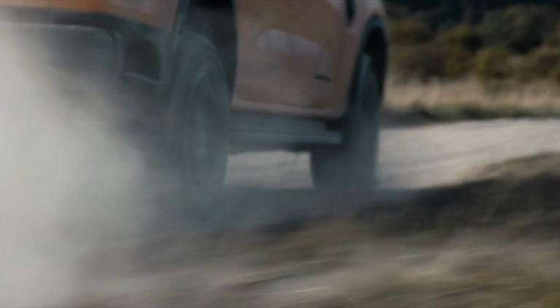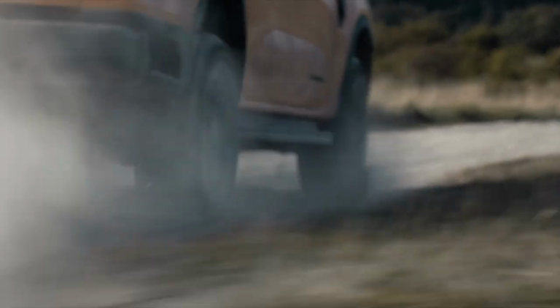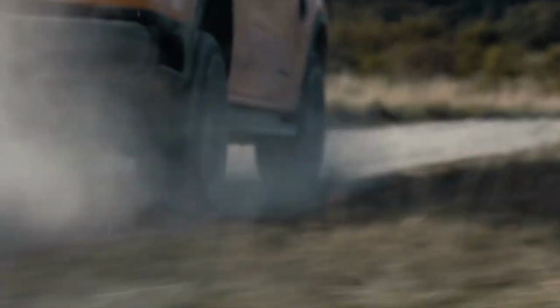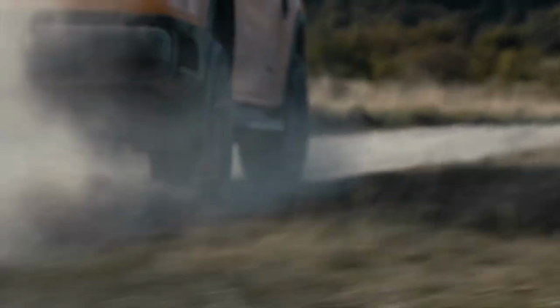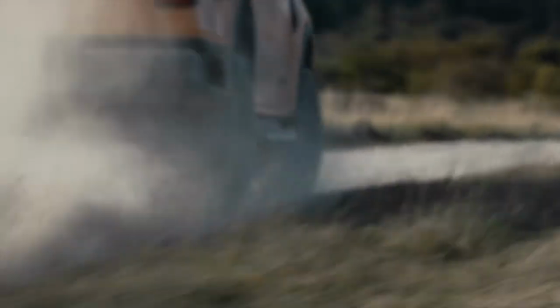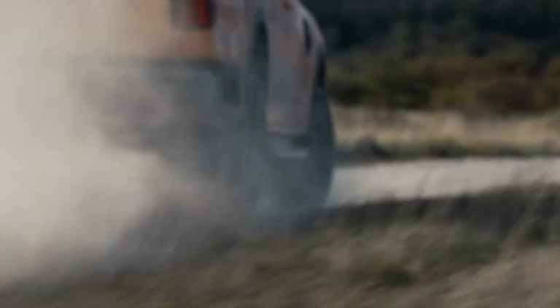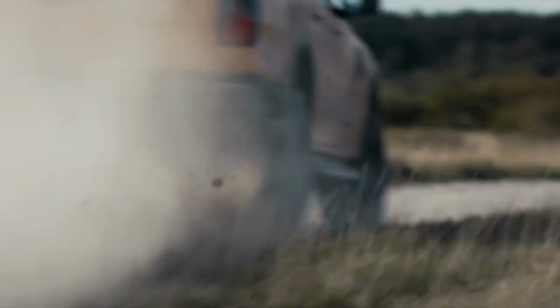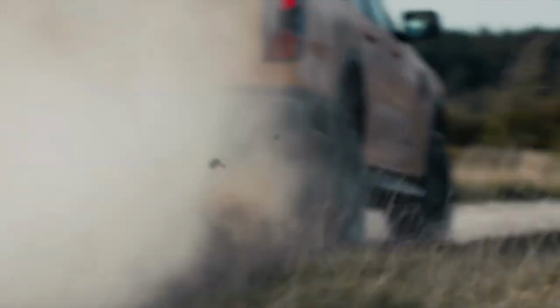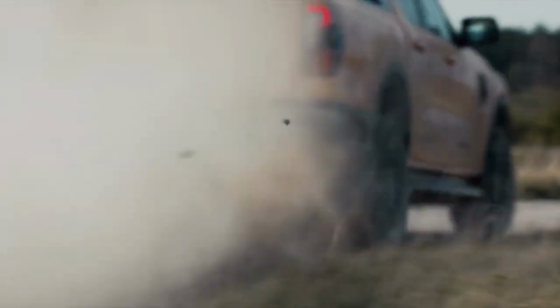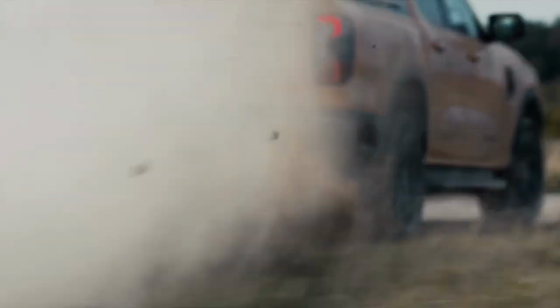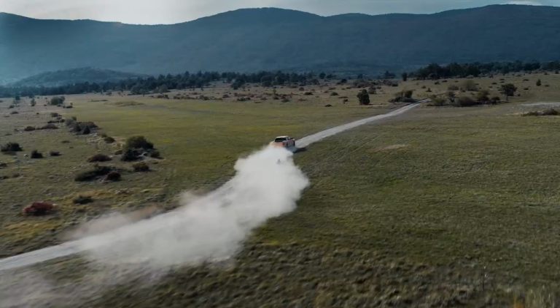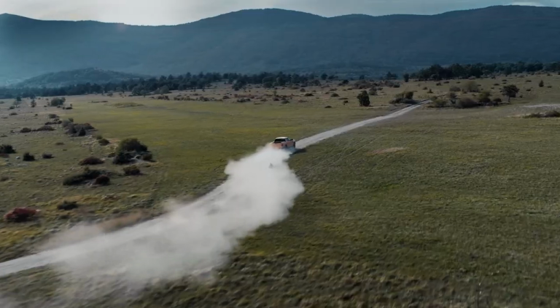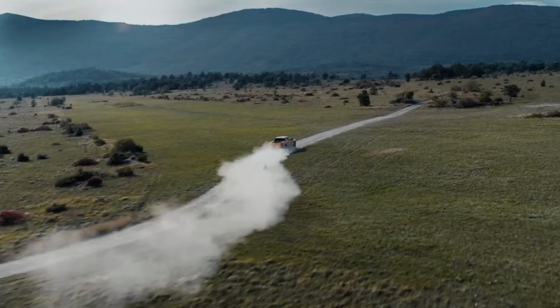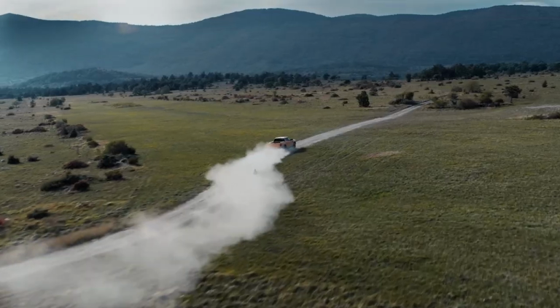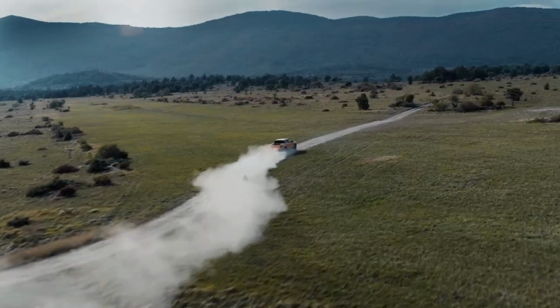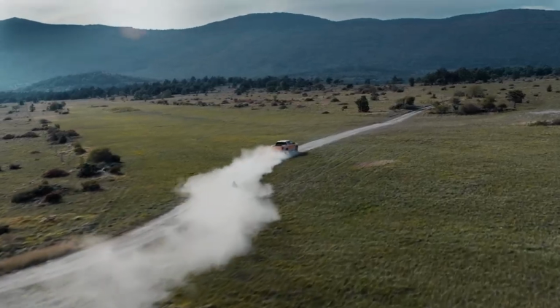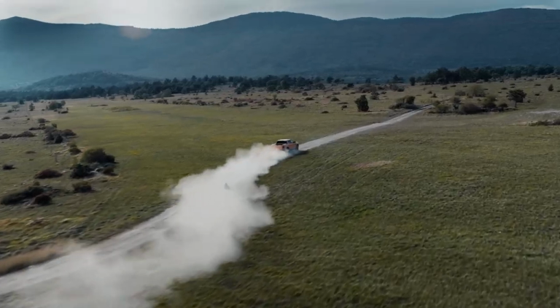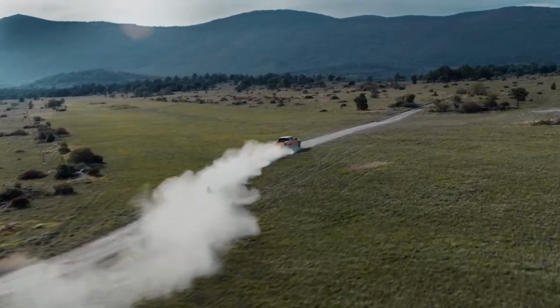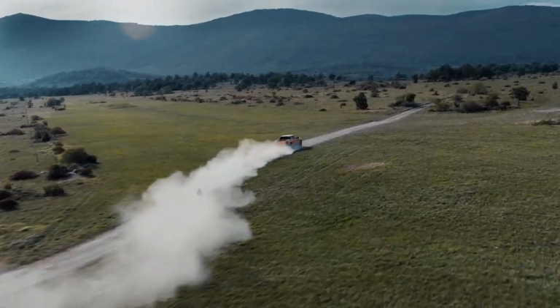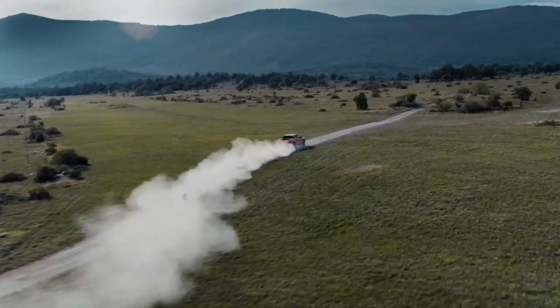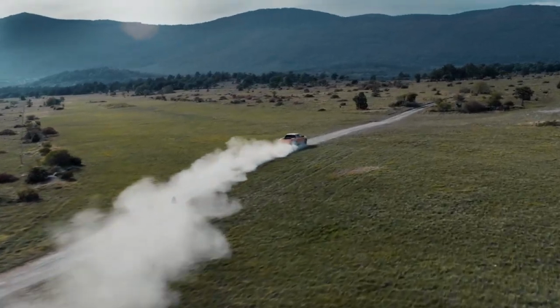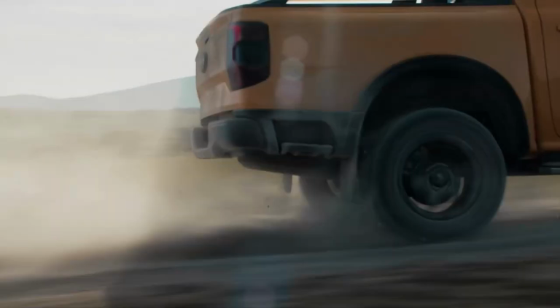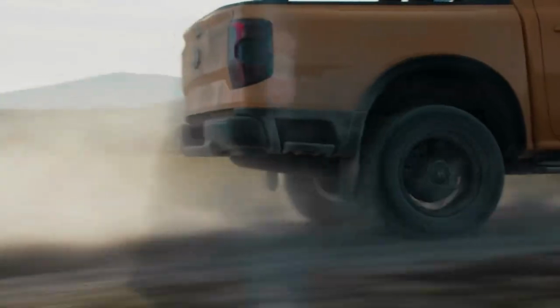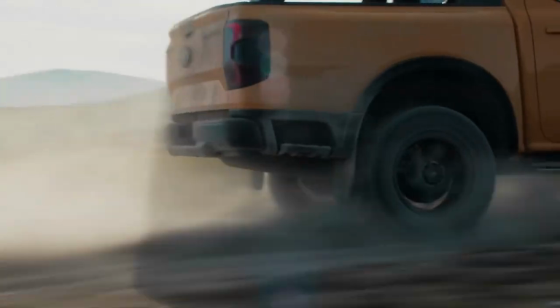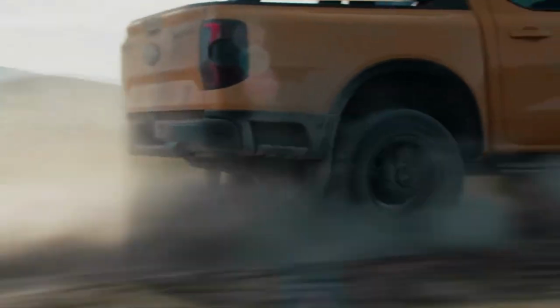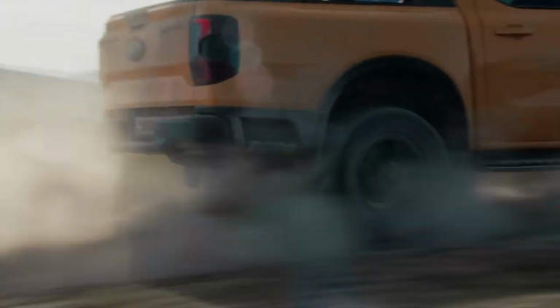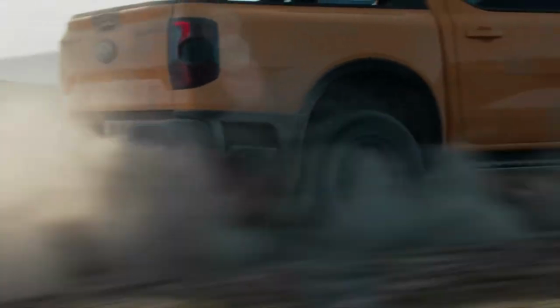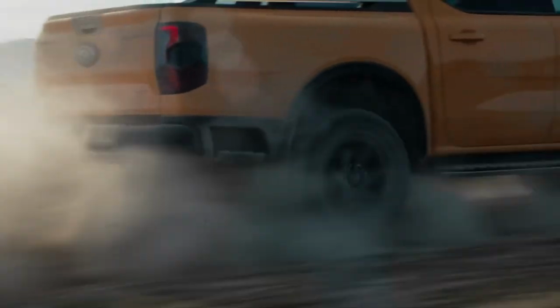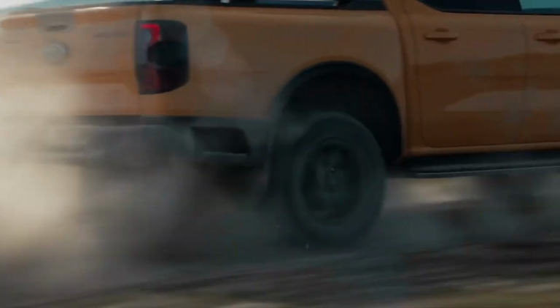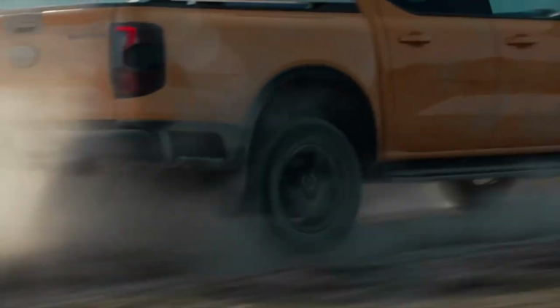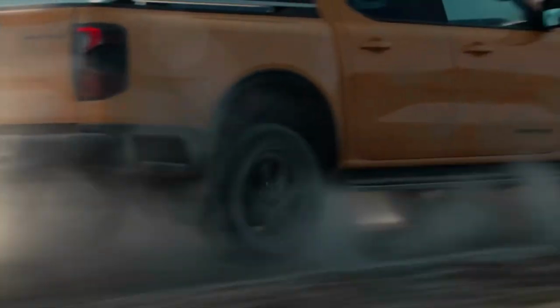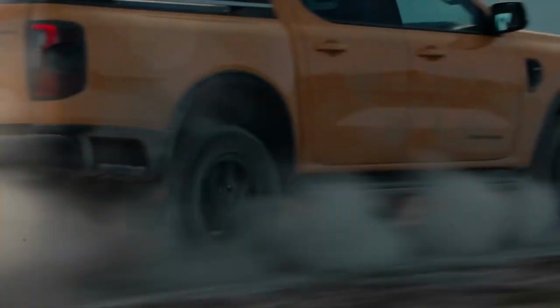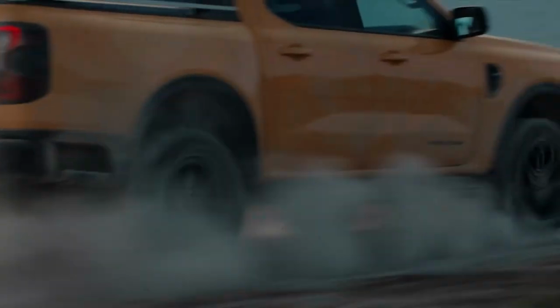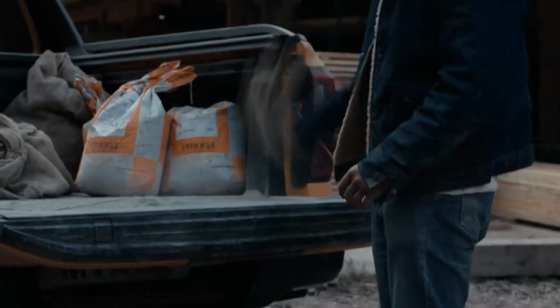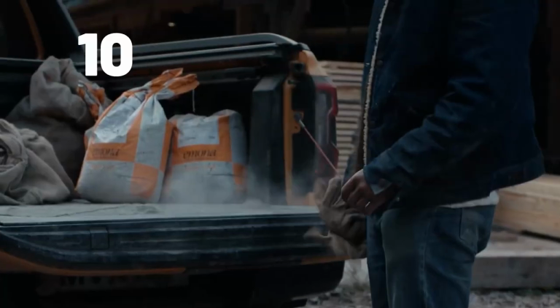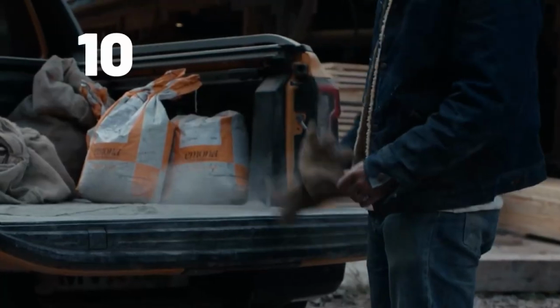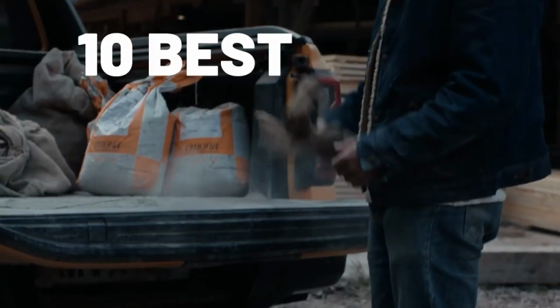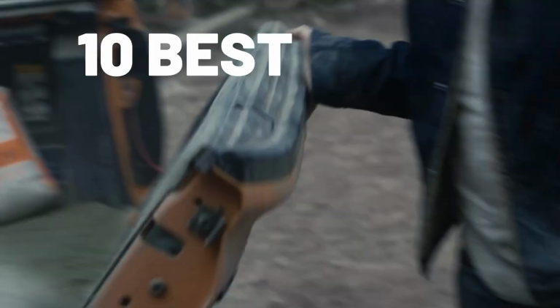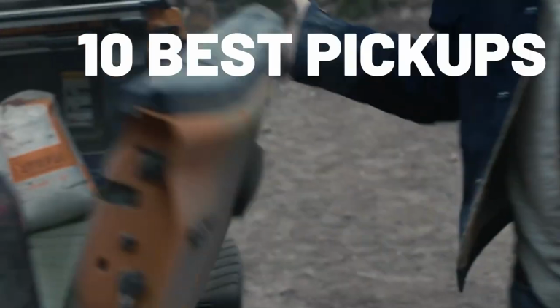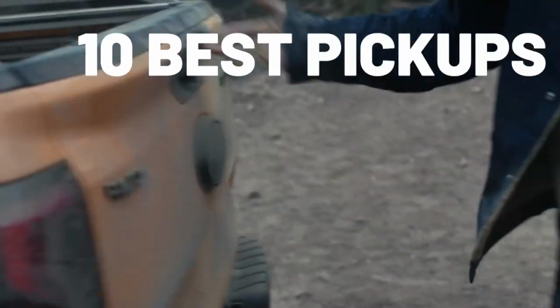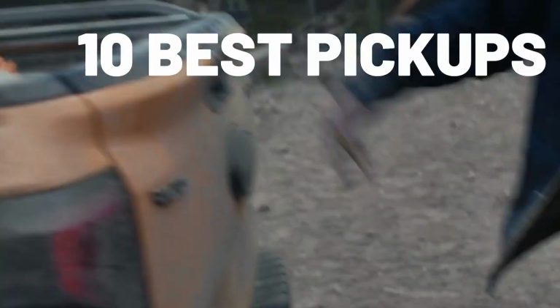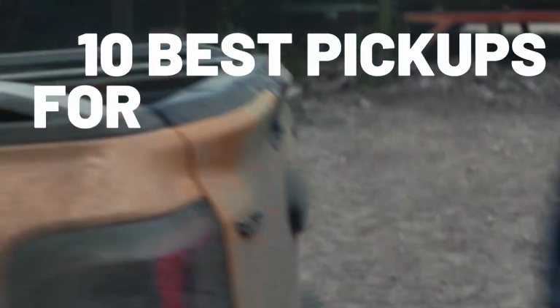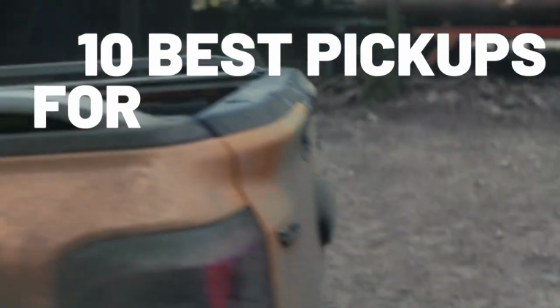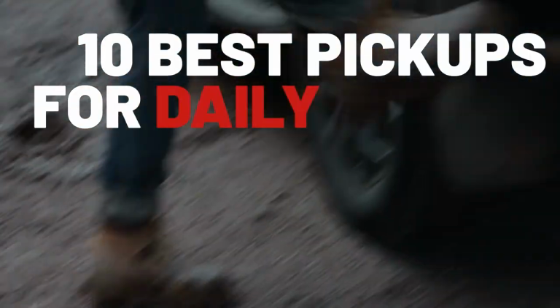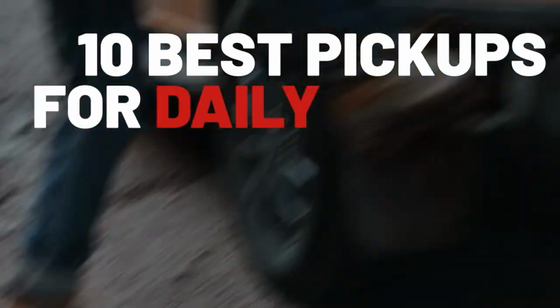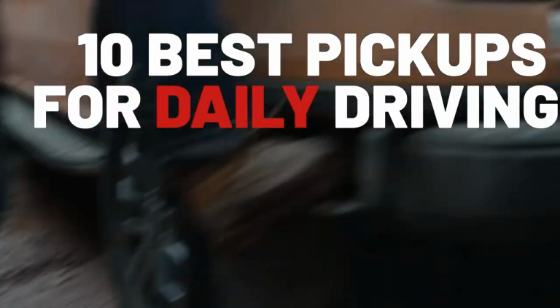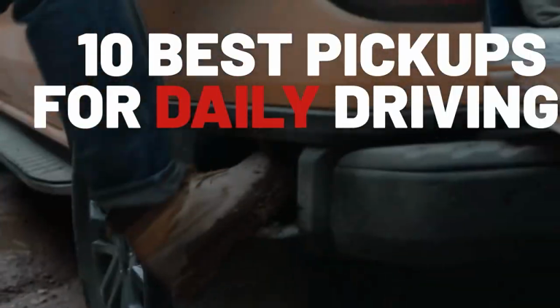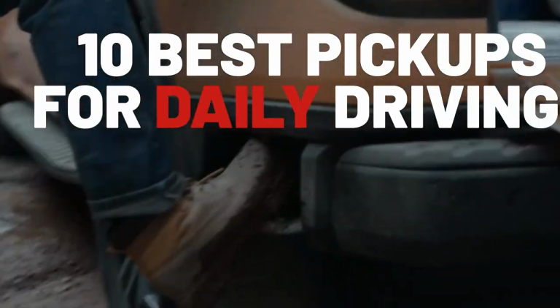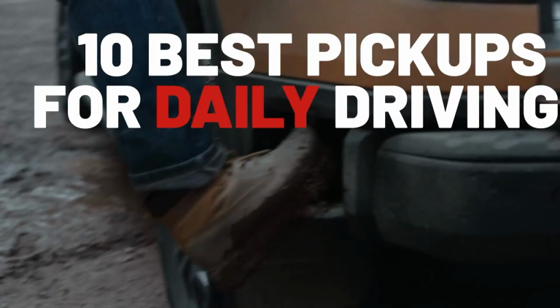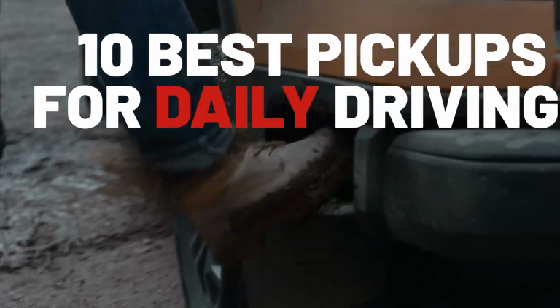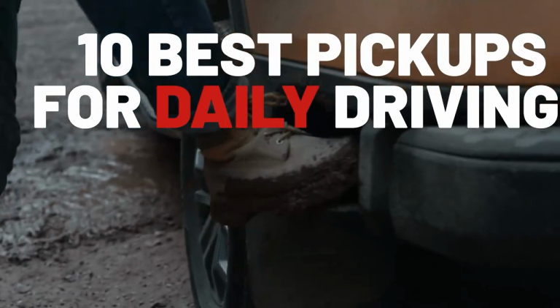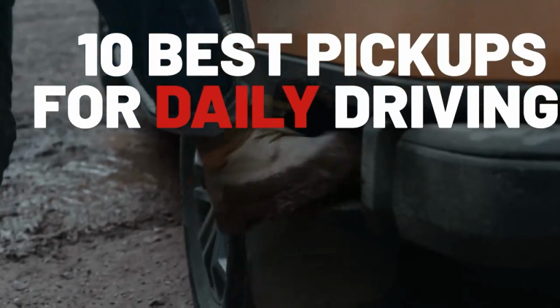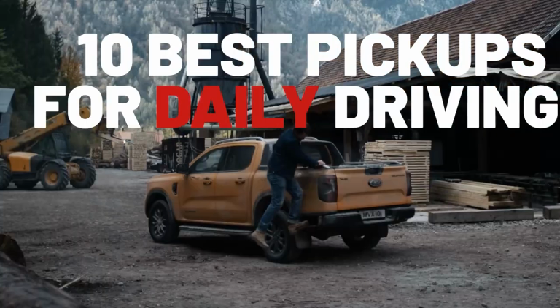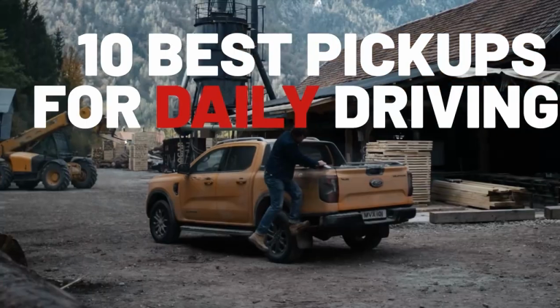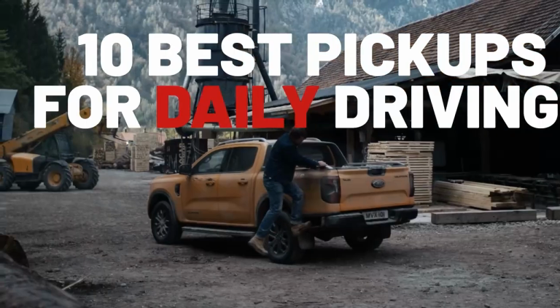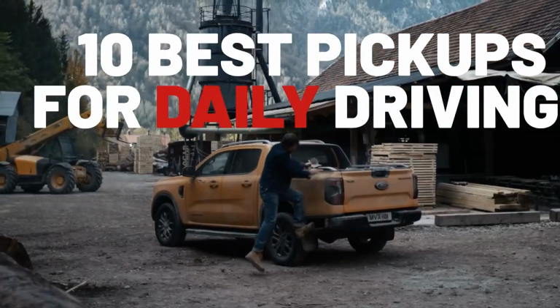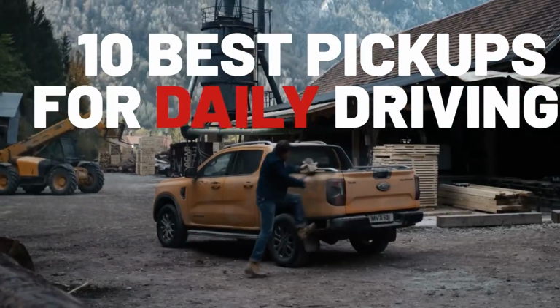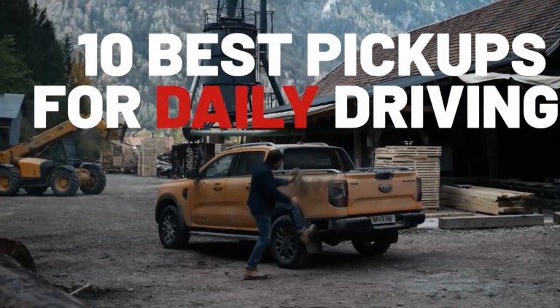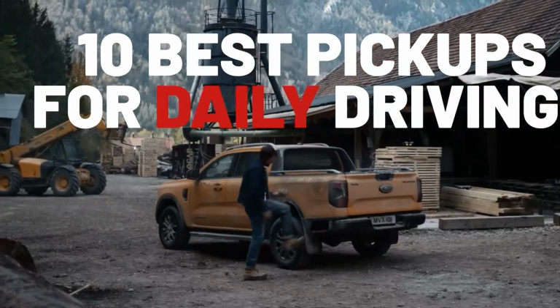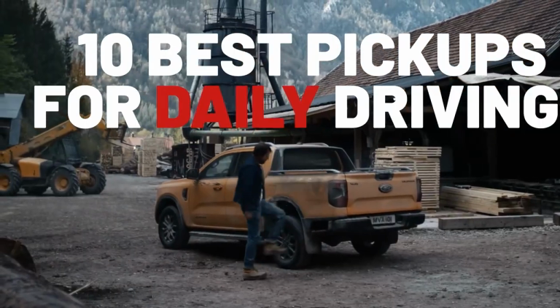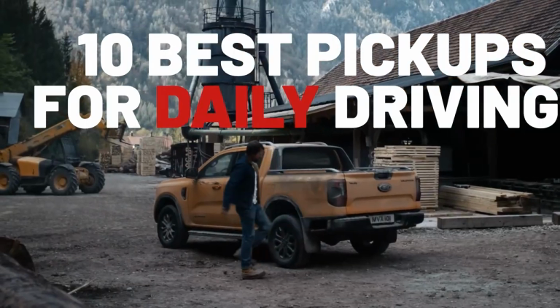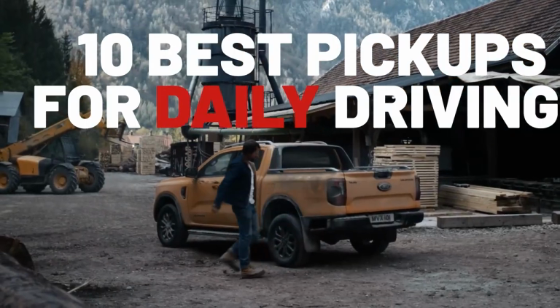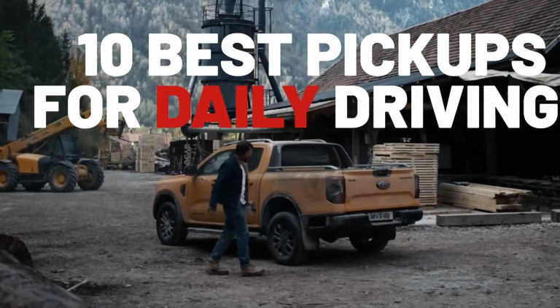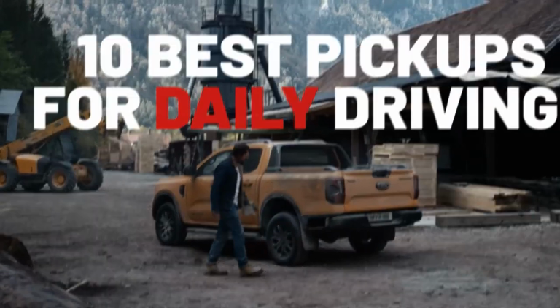Looking for the ideal multi-use pickup truck to use as a daily driver and as a workhorse? Take a look at our top selection.